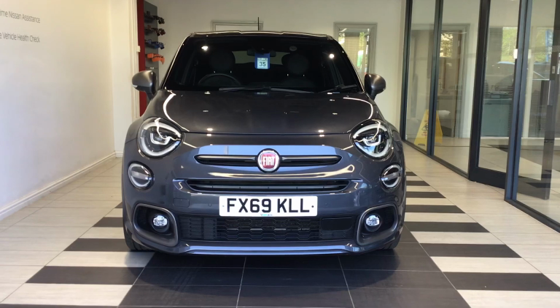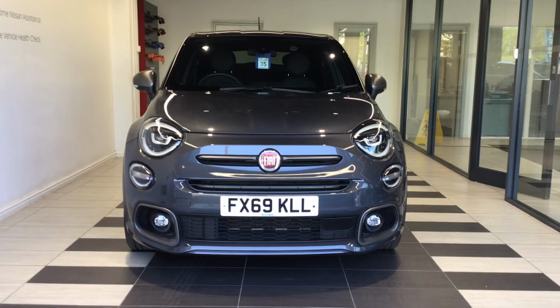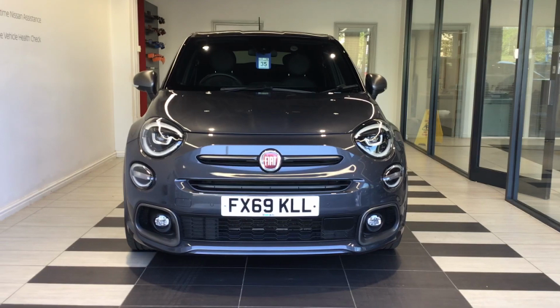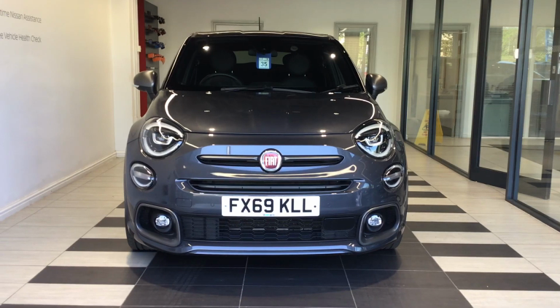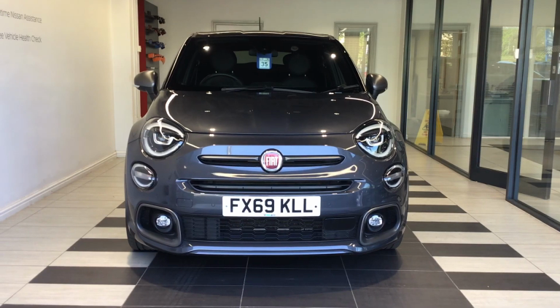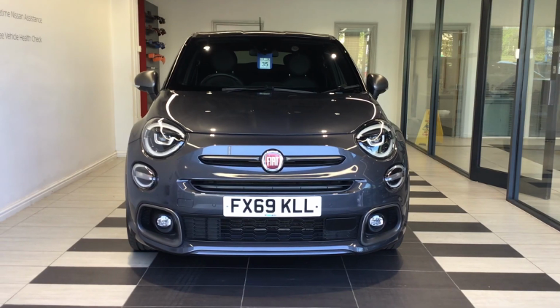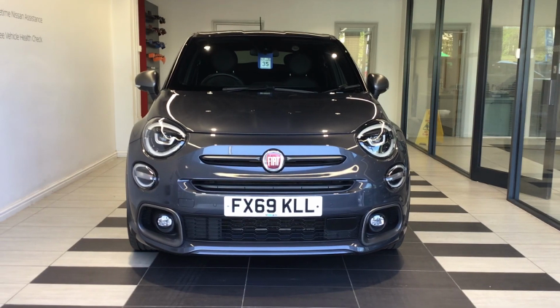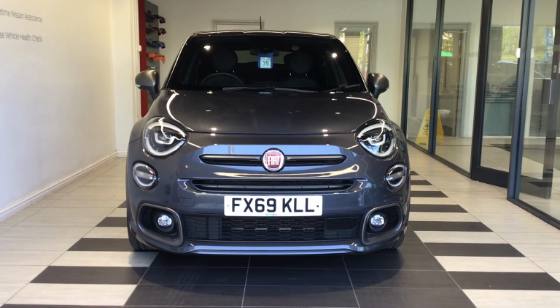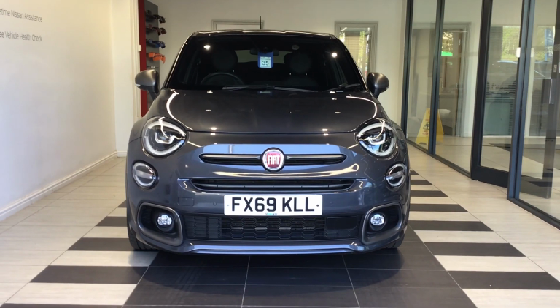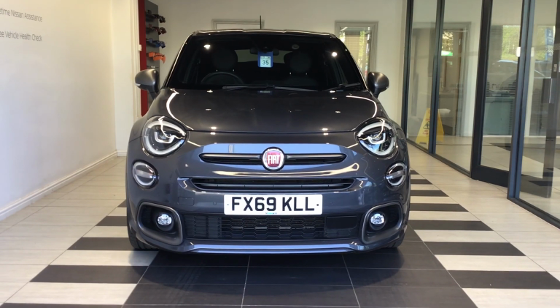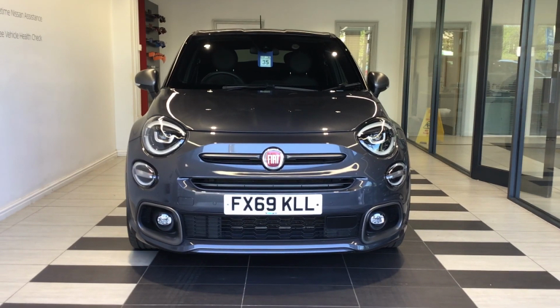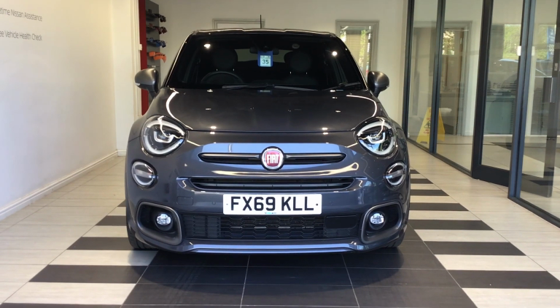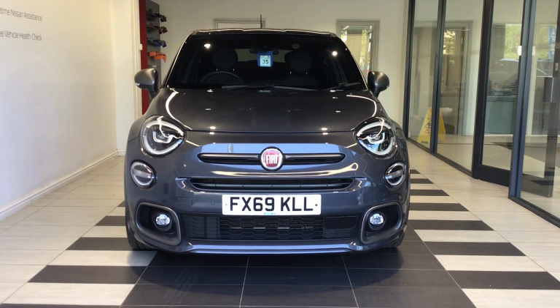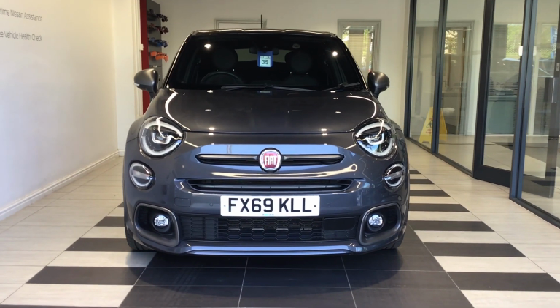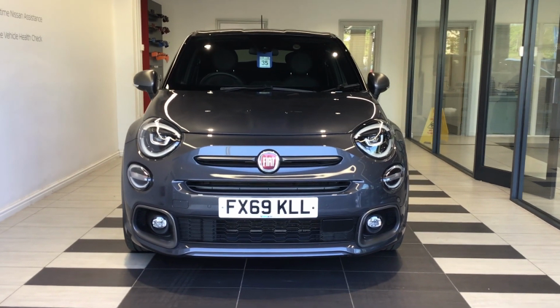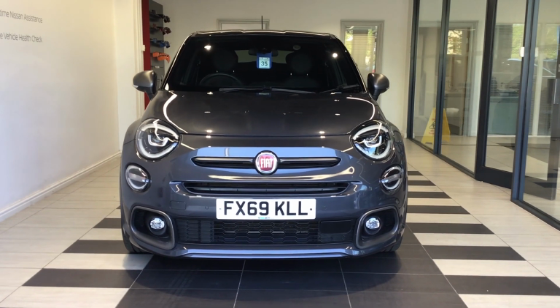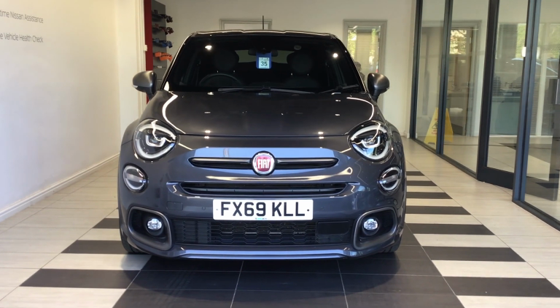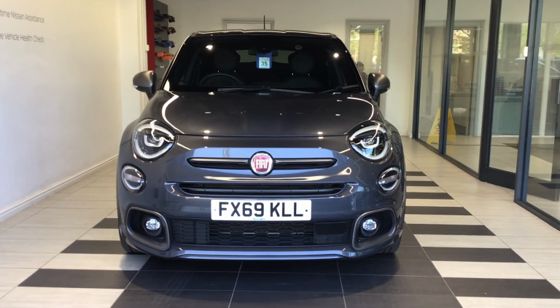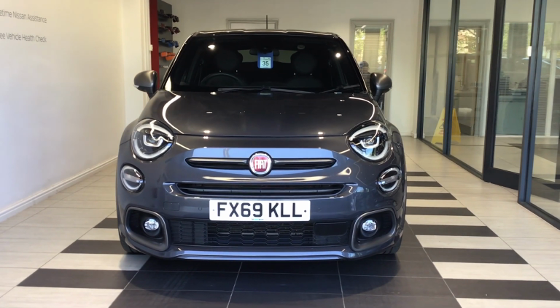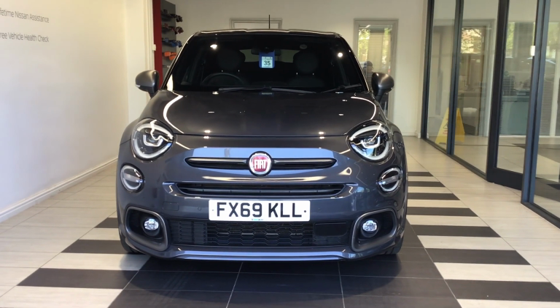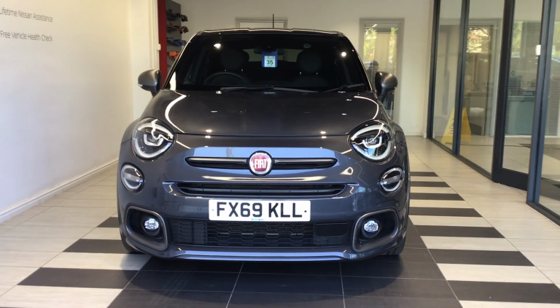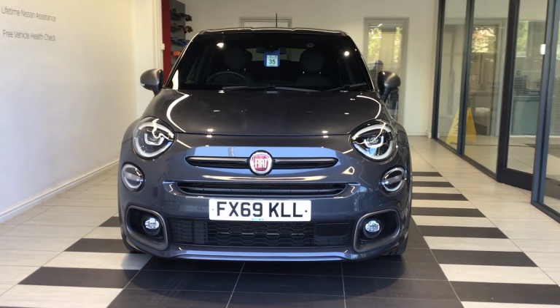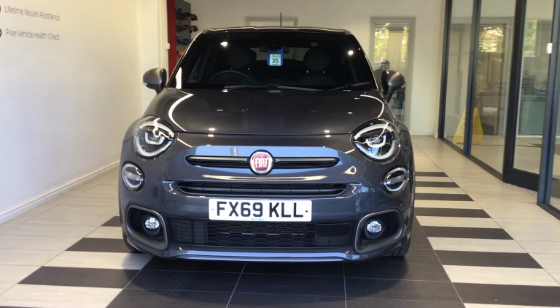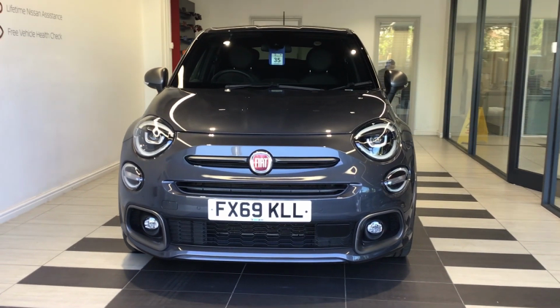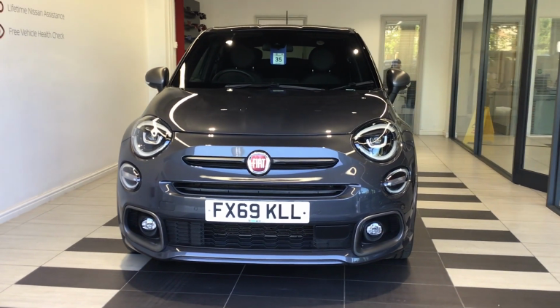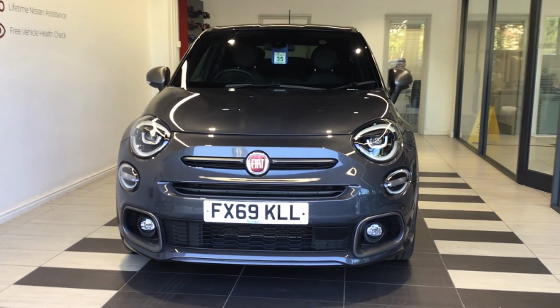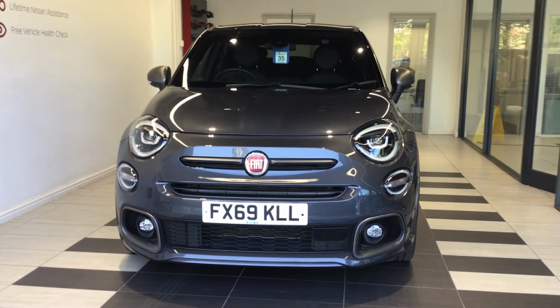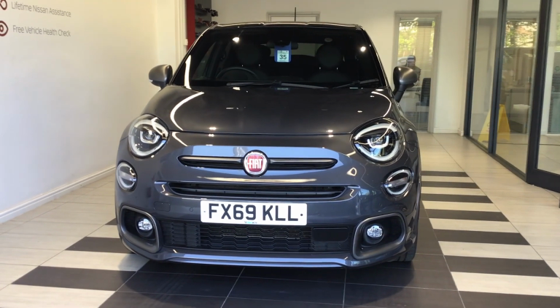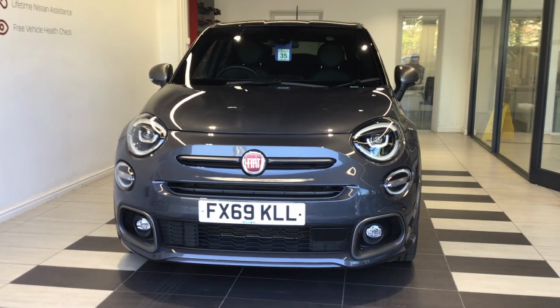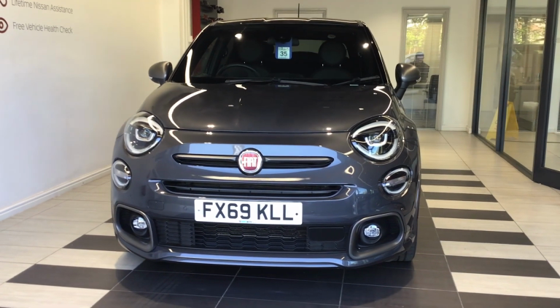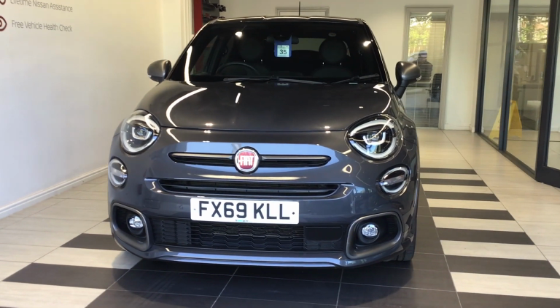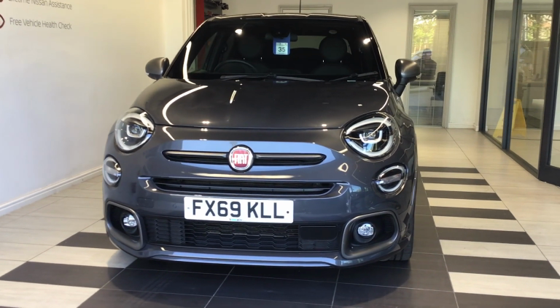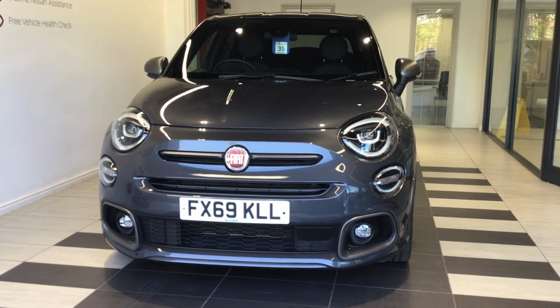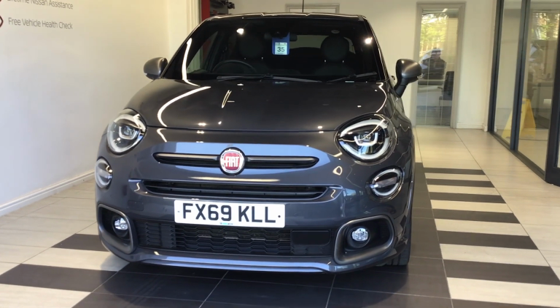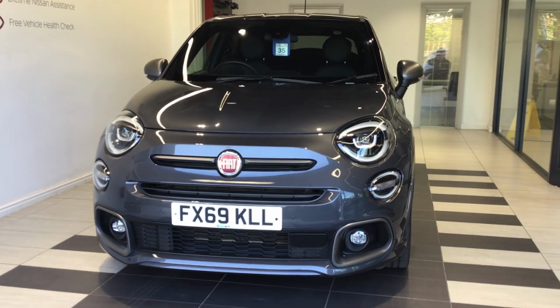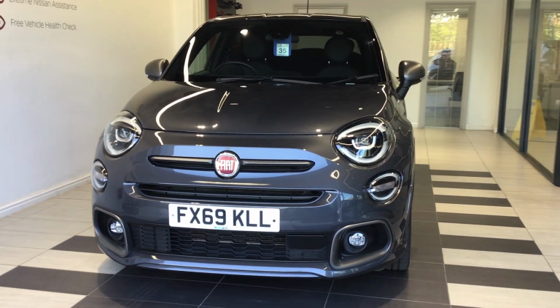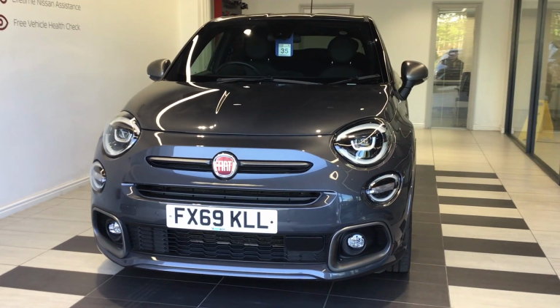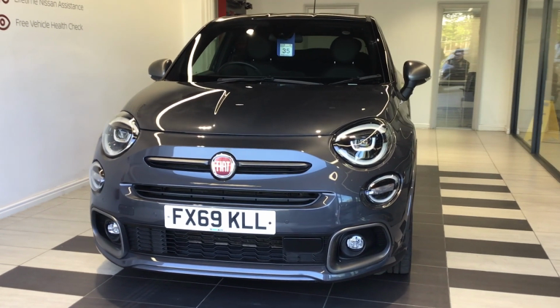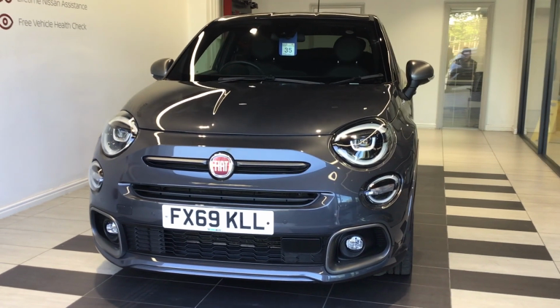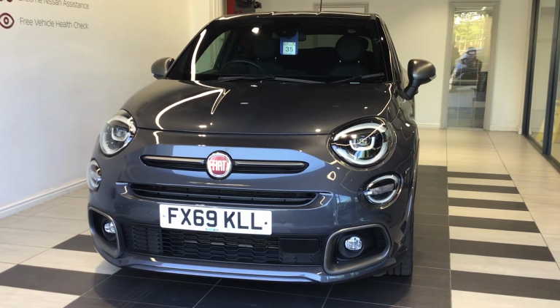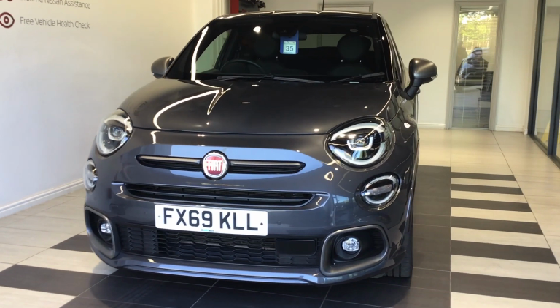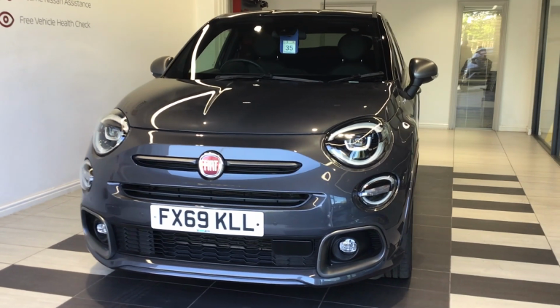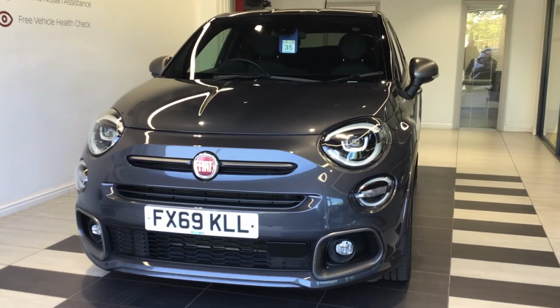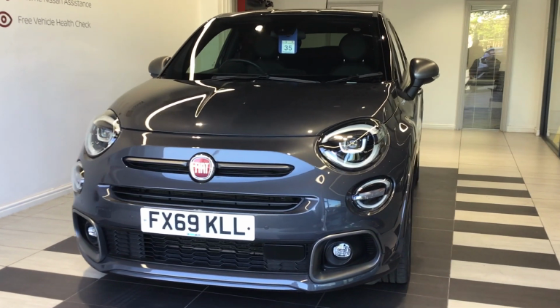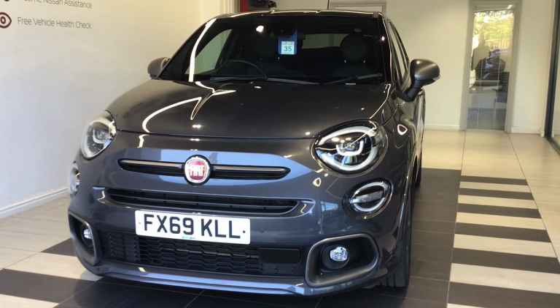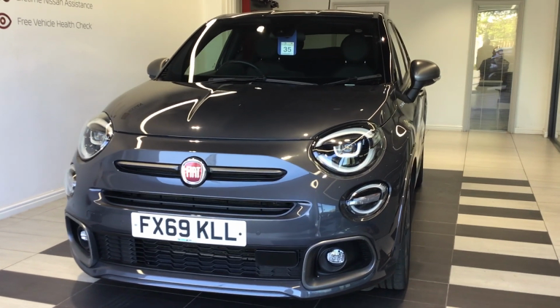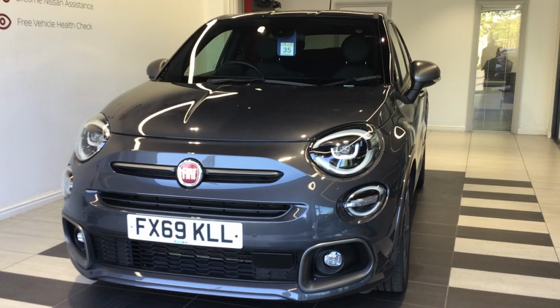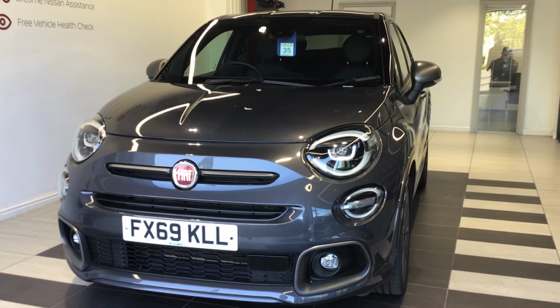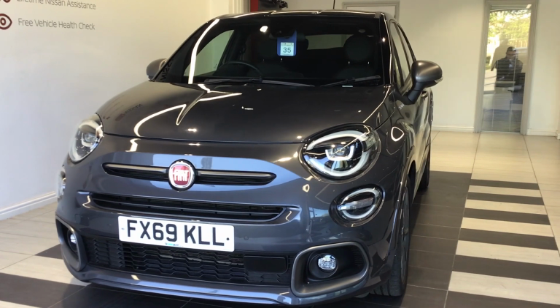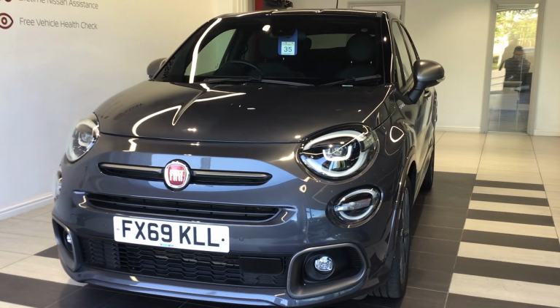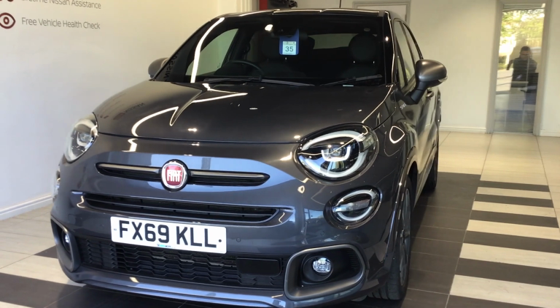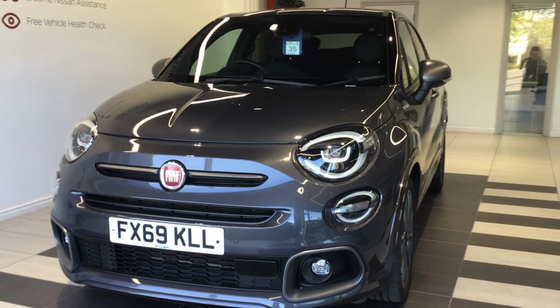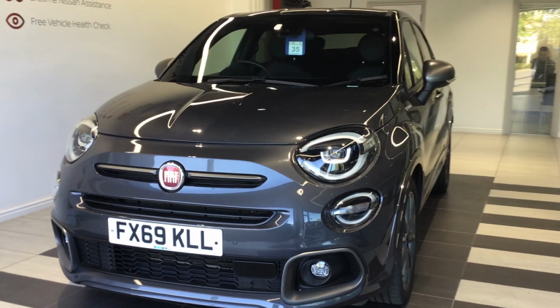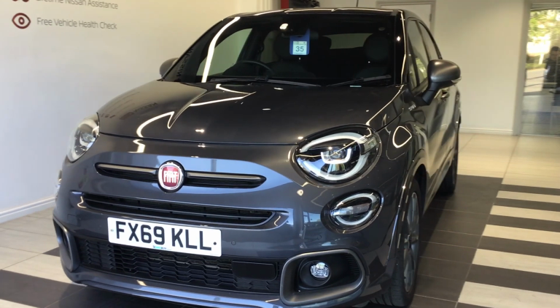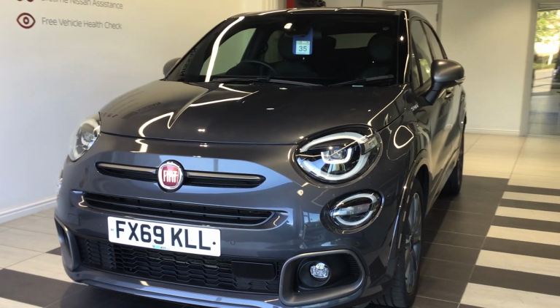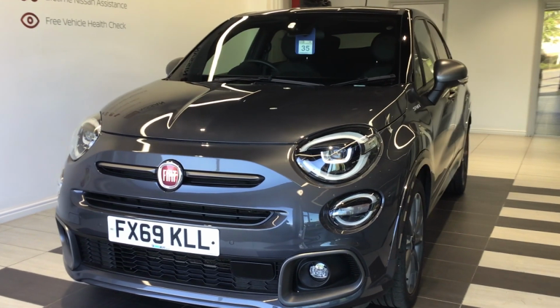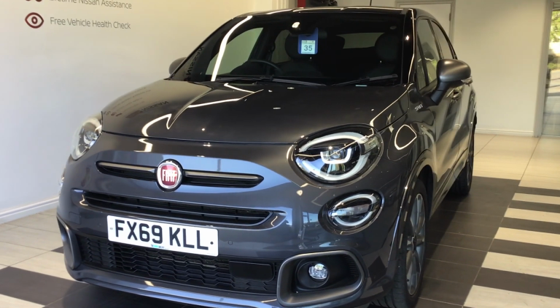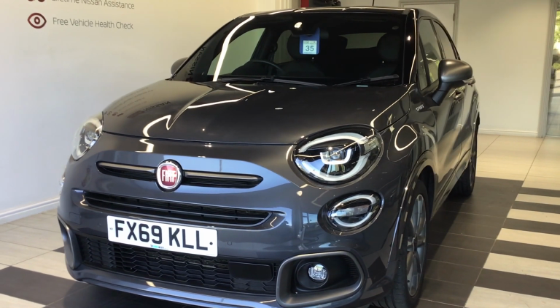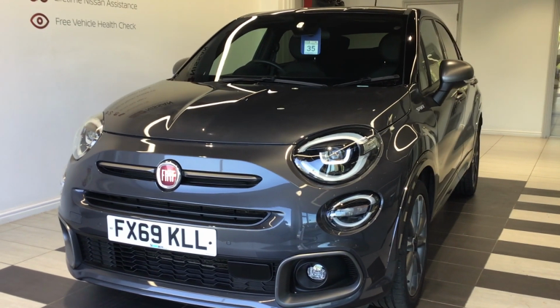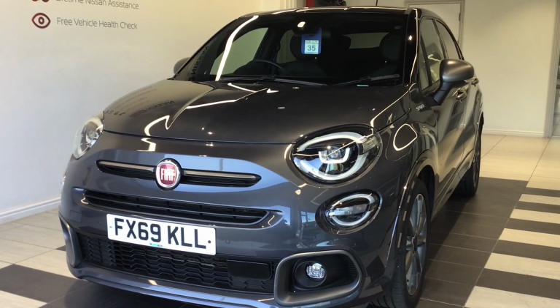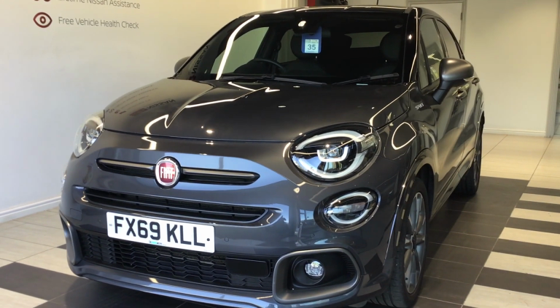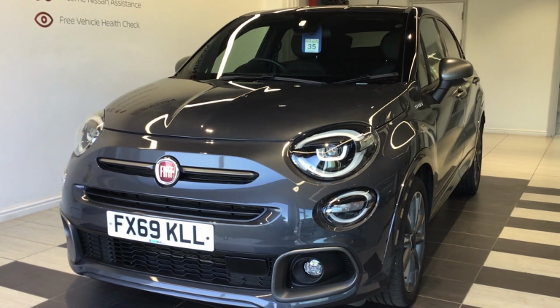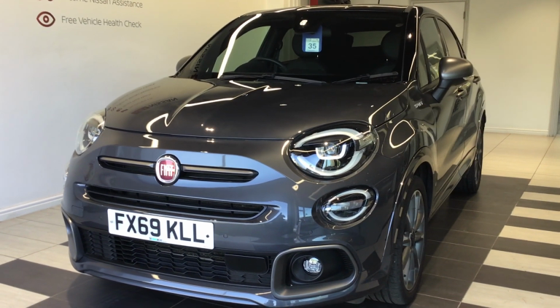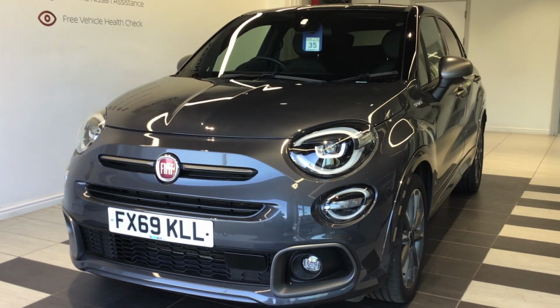Hello and welcome to Smith's Nissan in Peterborough. This is our Fiat 500X Firefly edition we have available for sale.